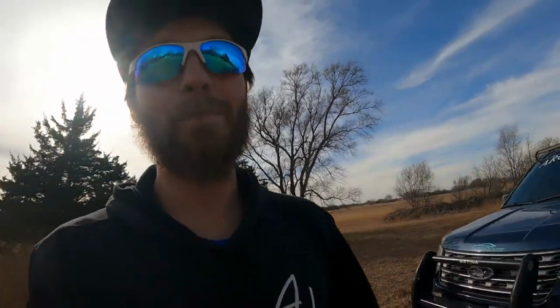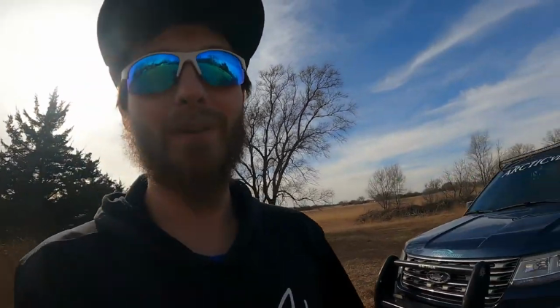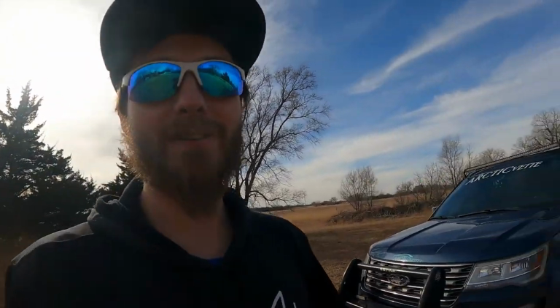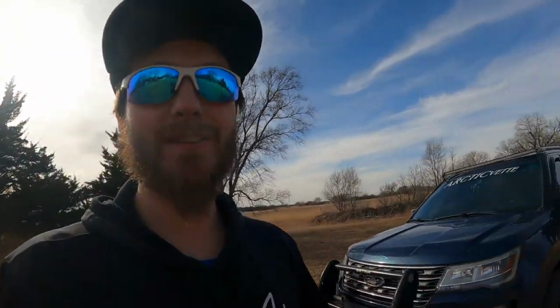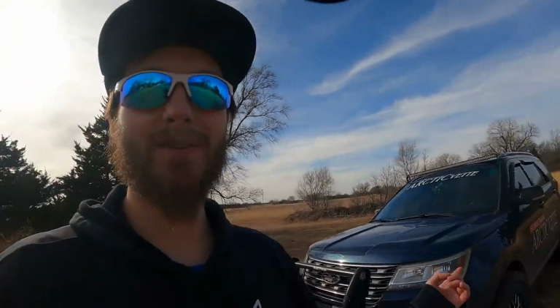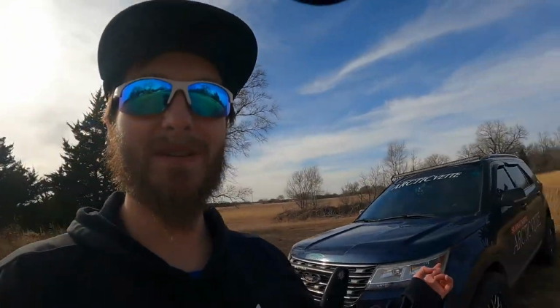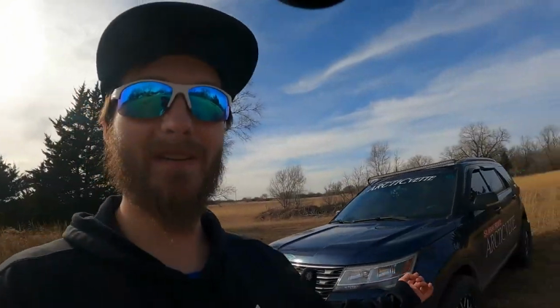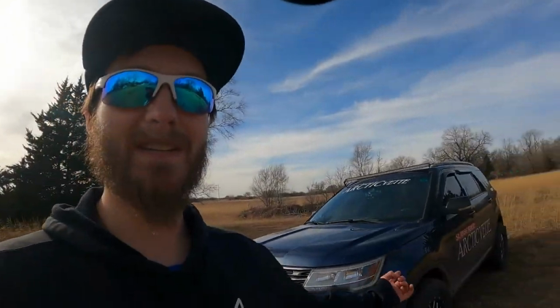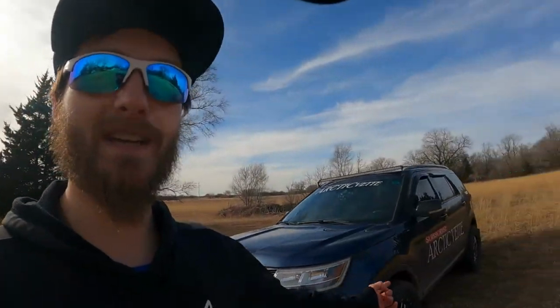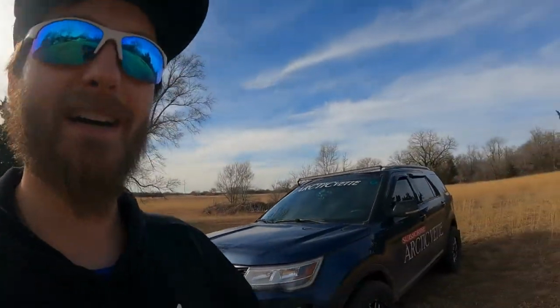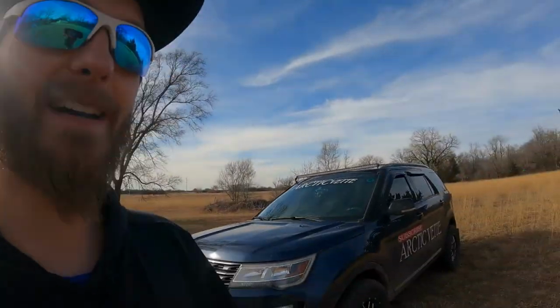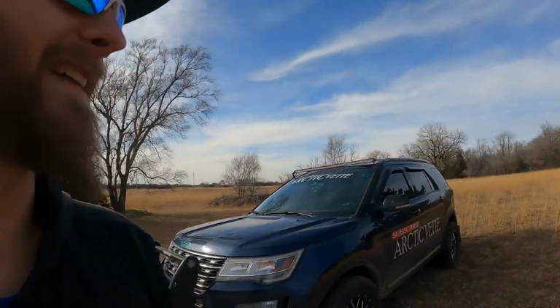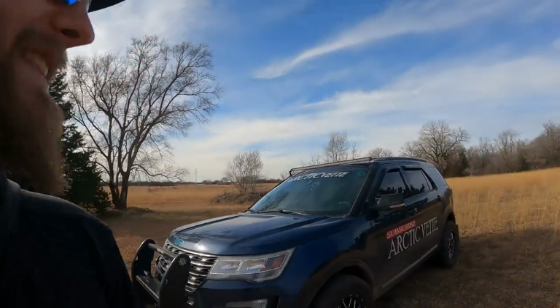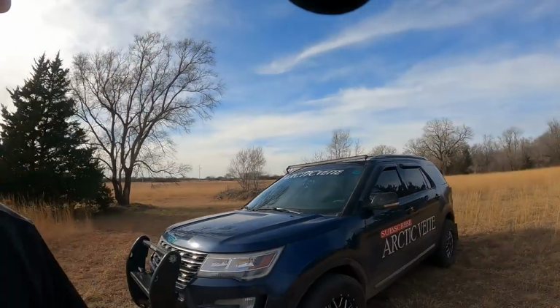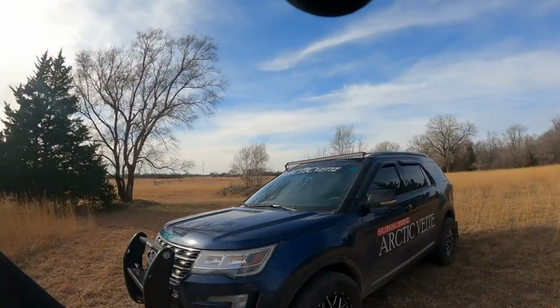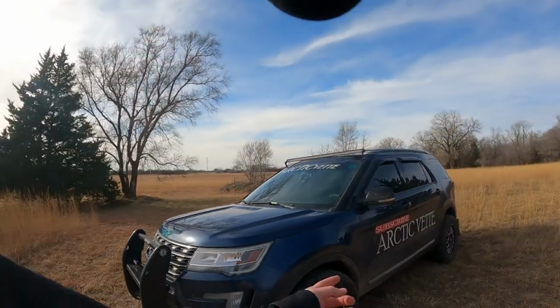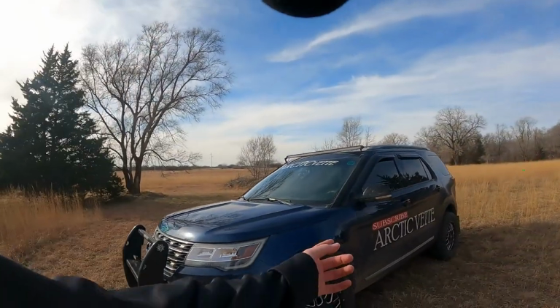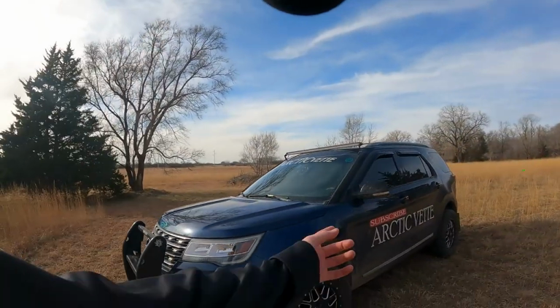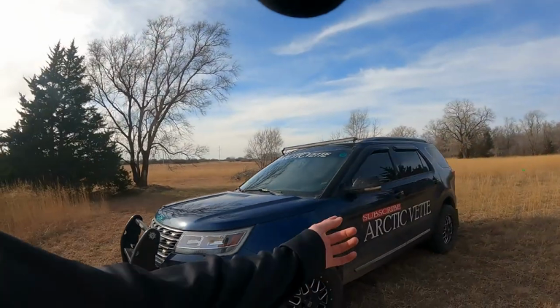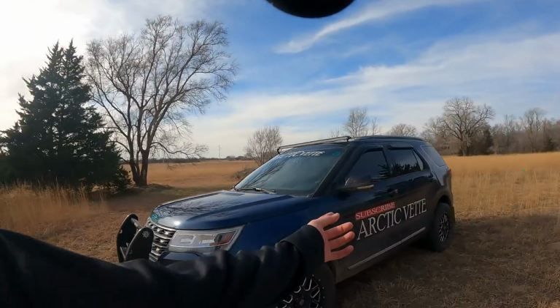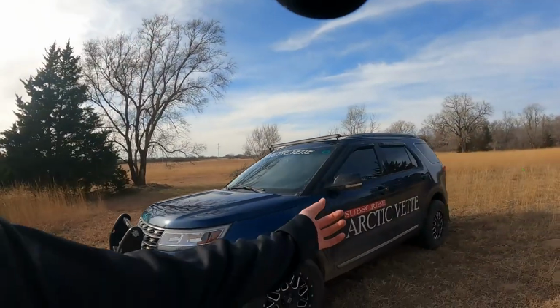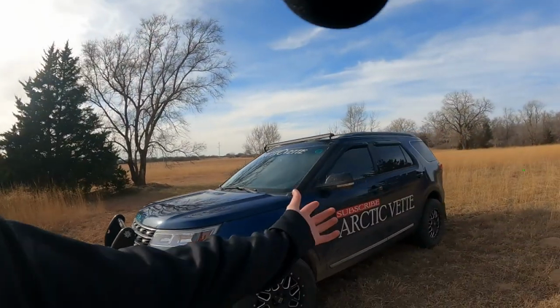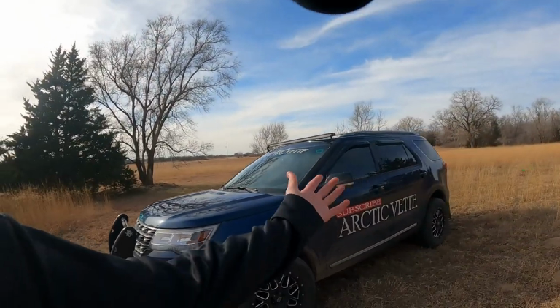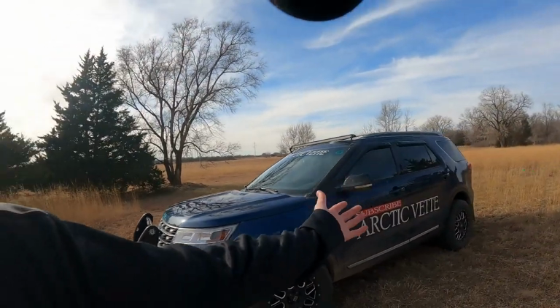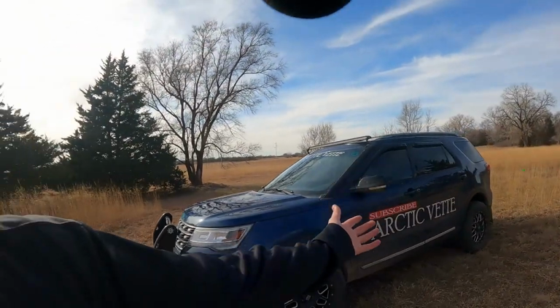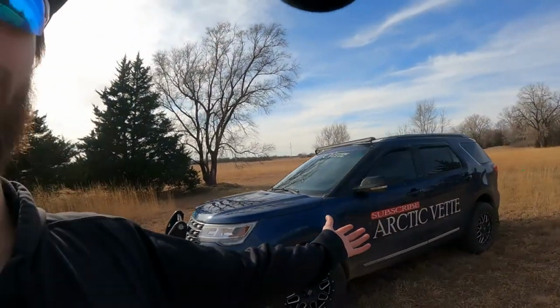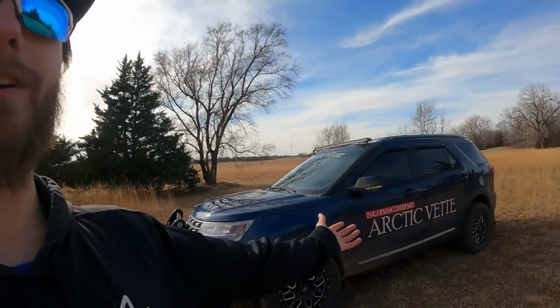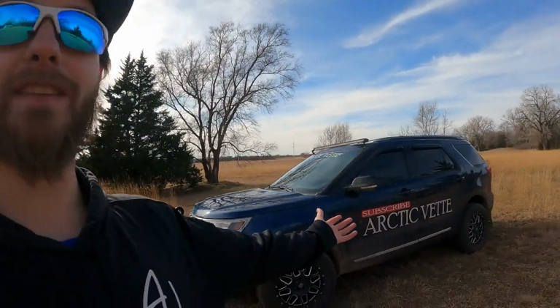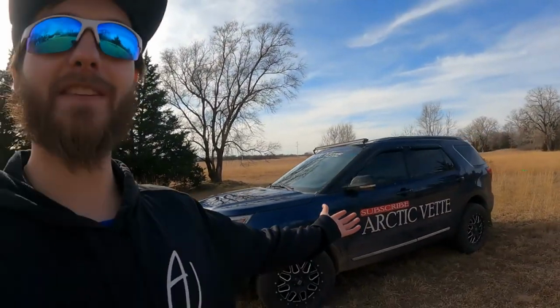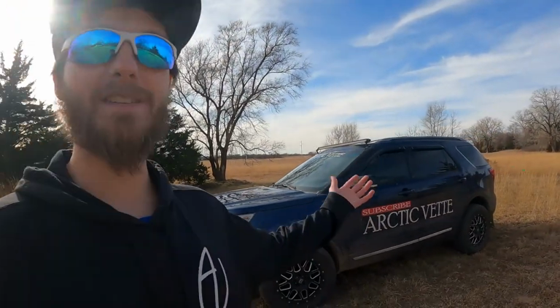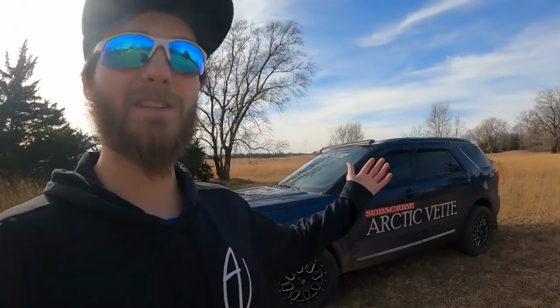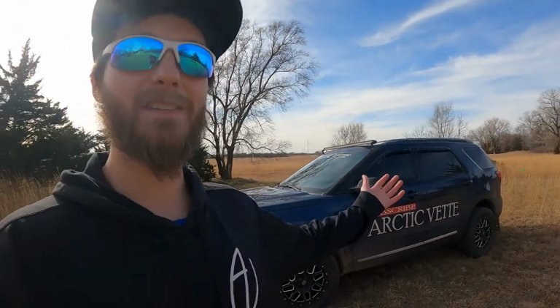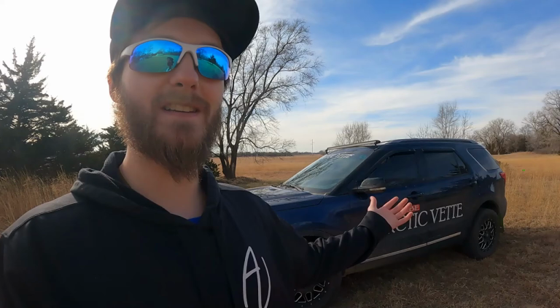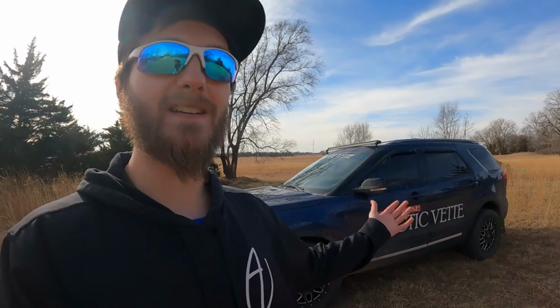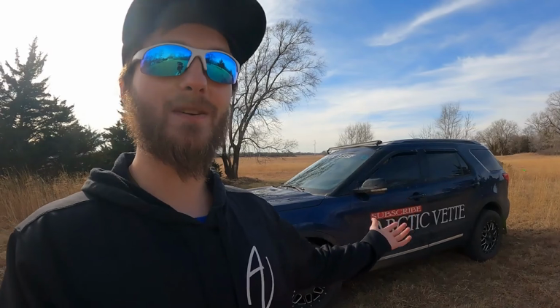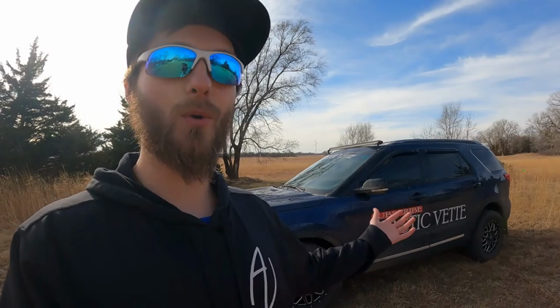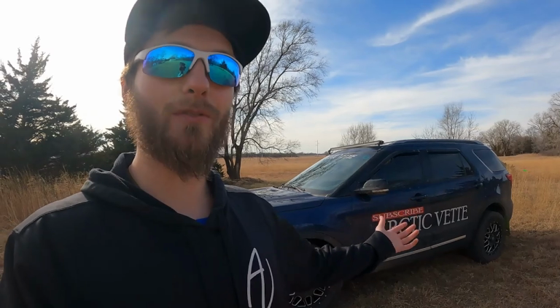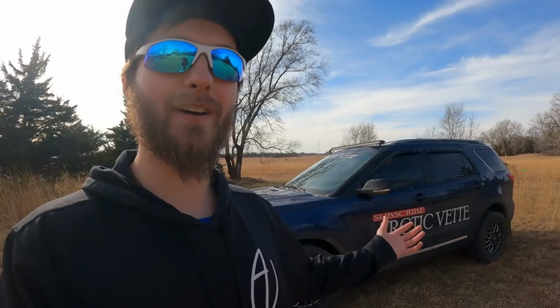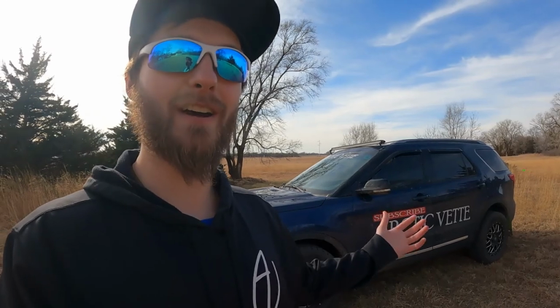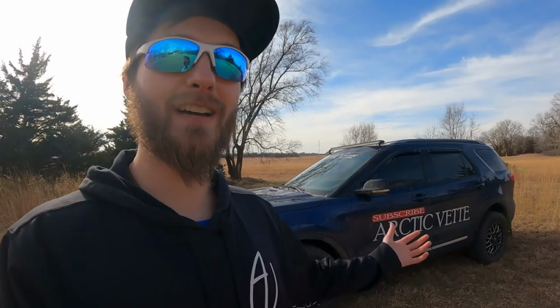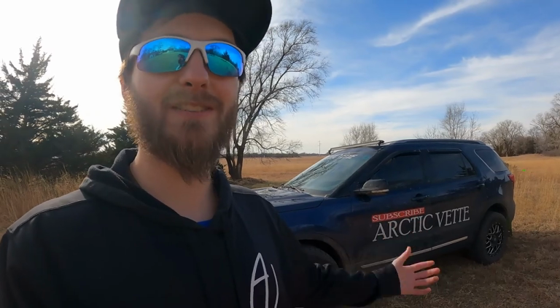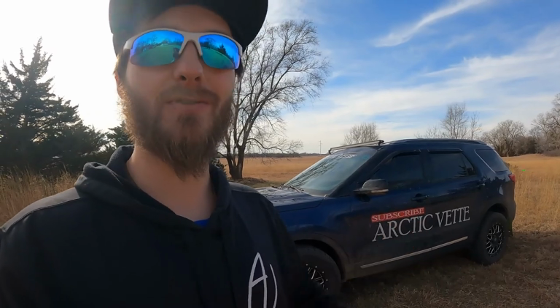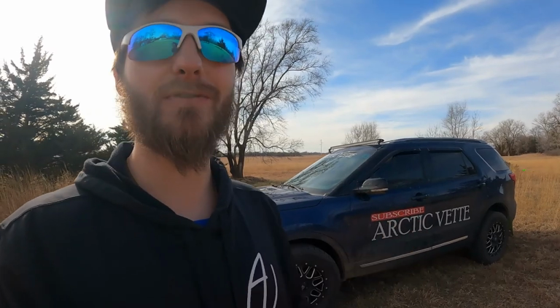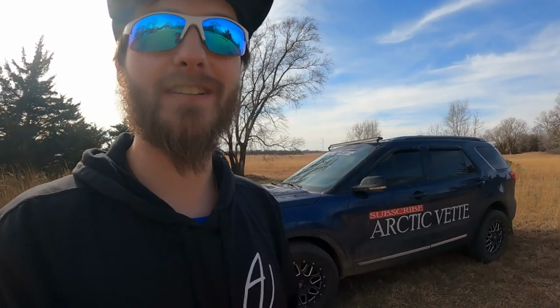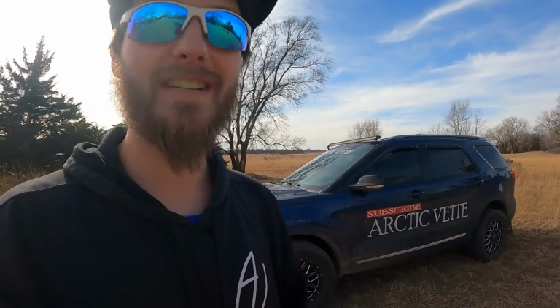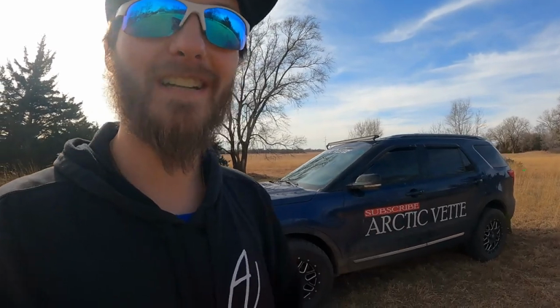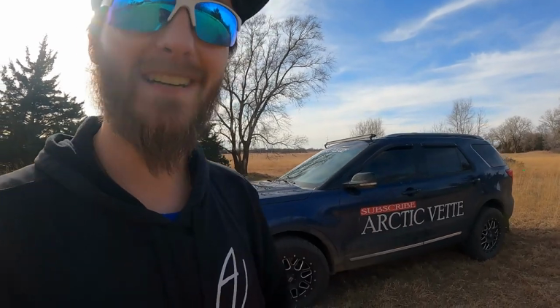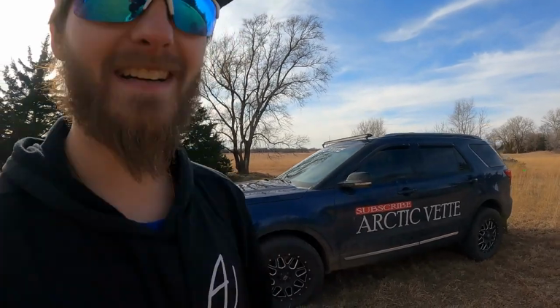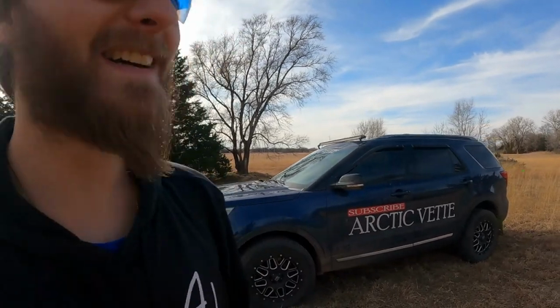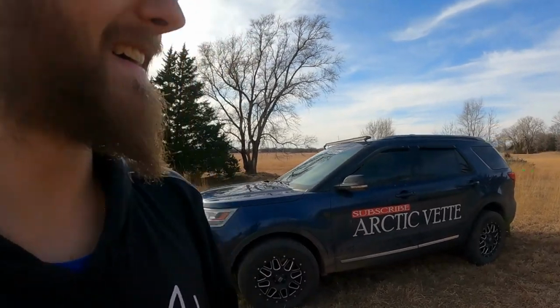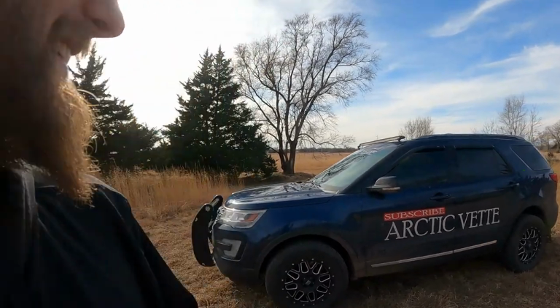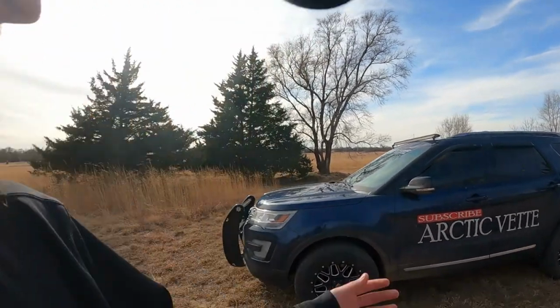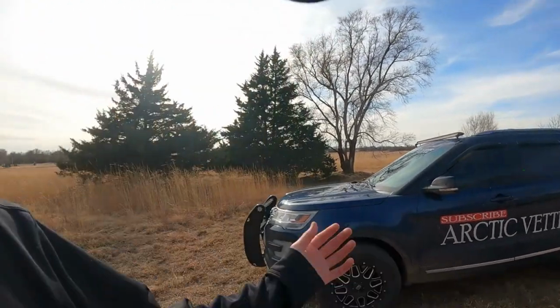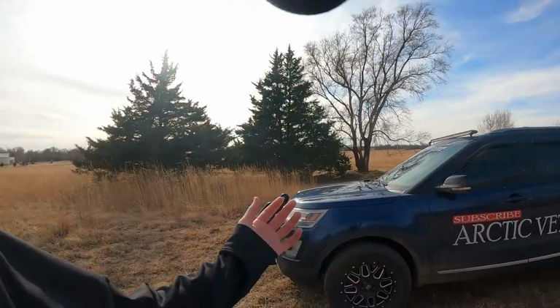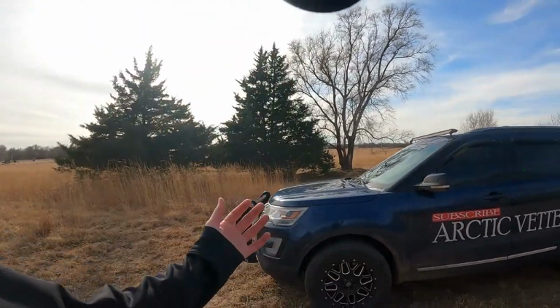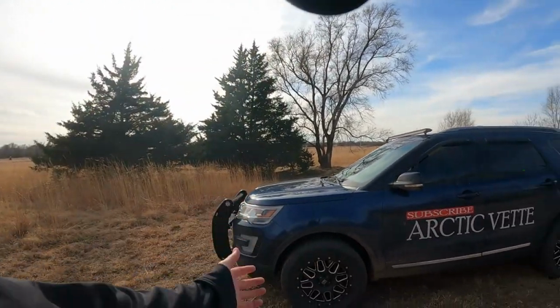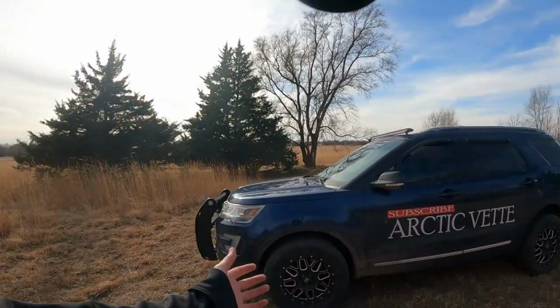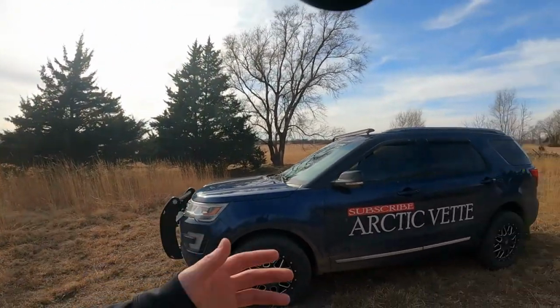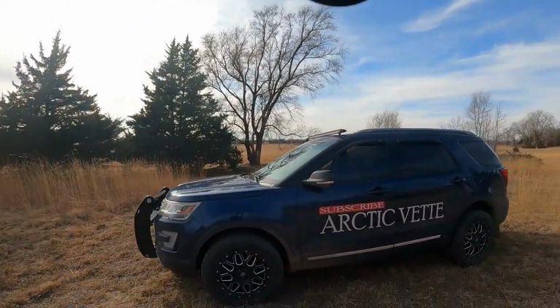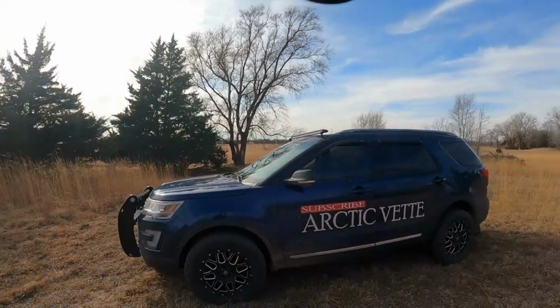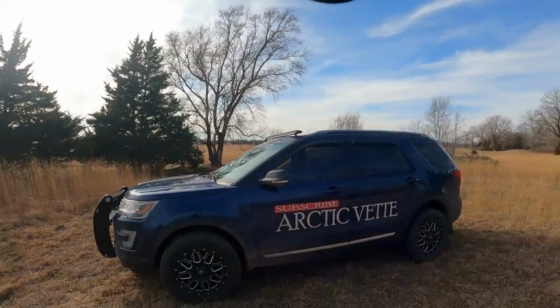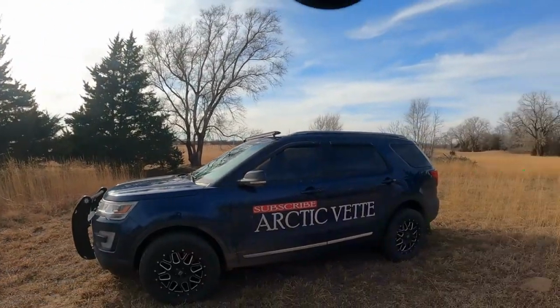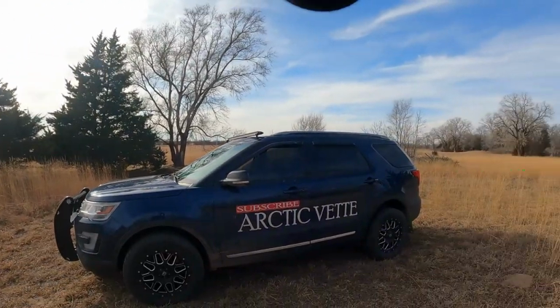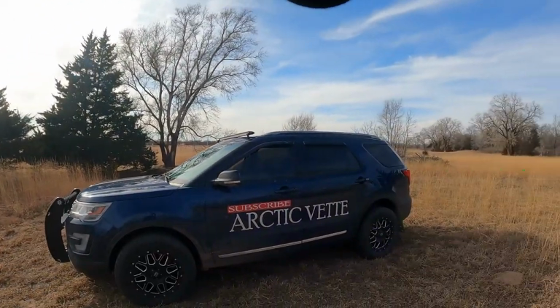There's stickers on the side, they say Arctic Vet. It is a Corvette. This is the Corvette SUV. So that's my first problem.